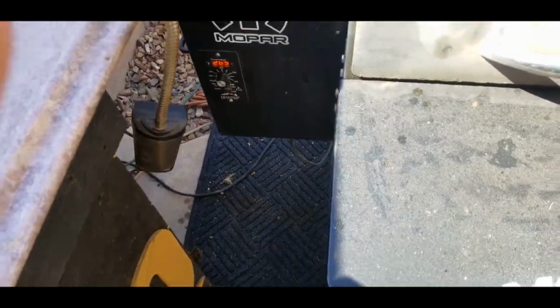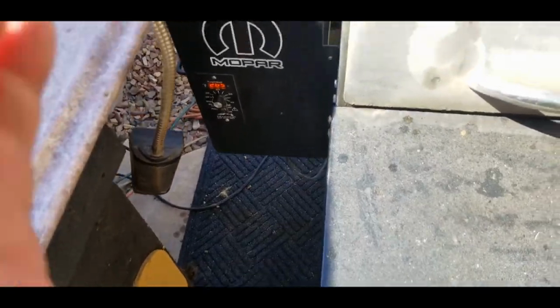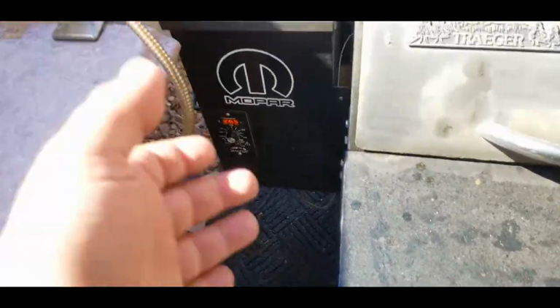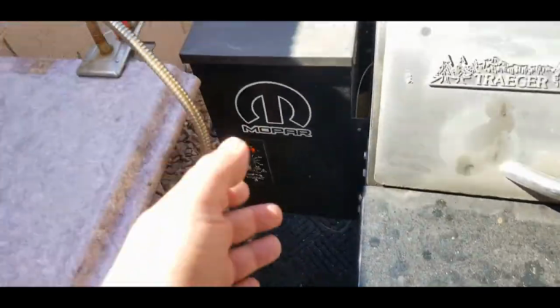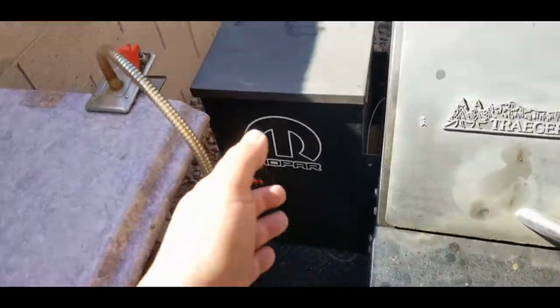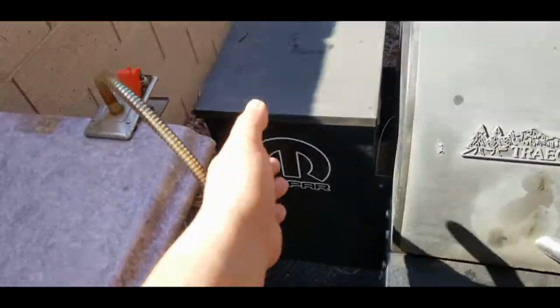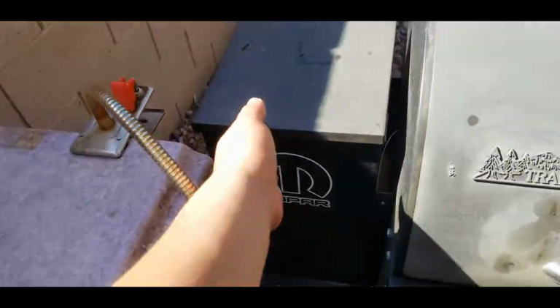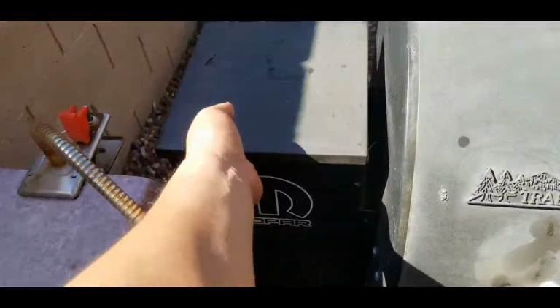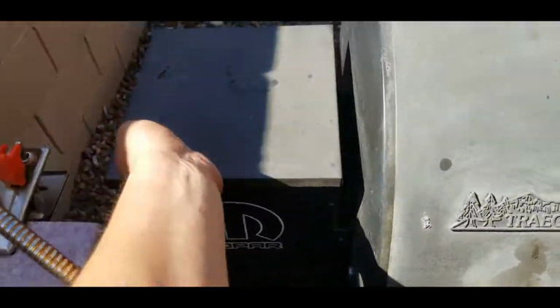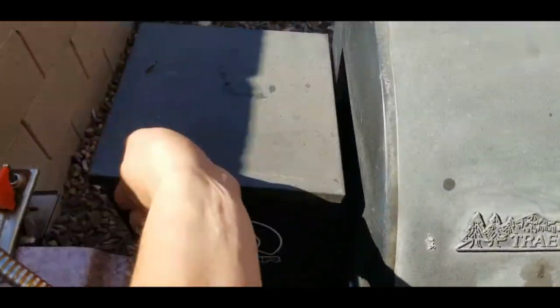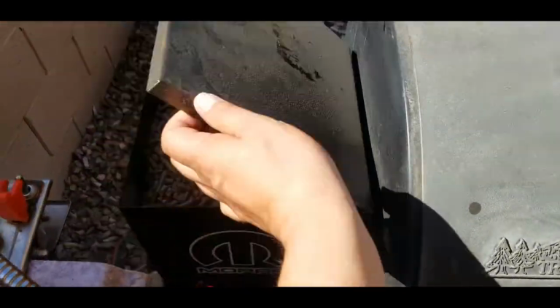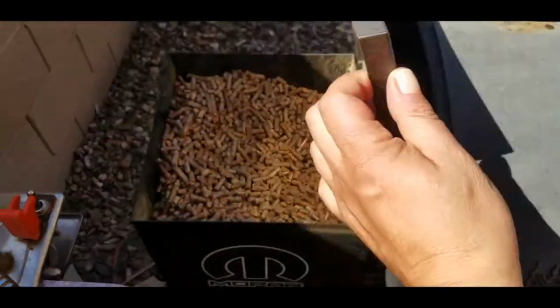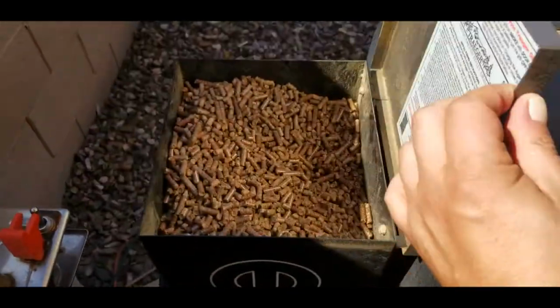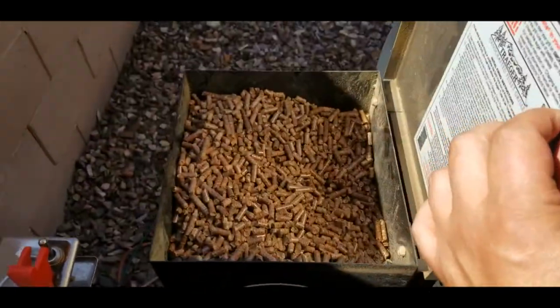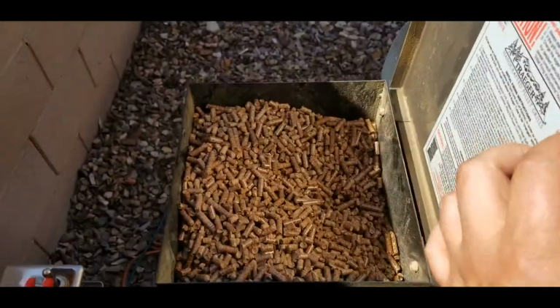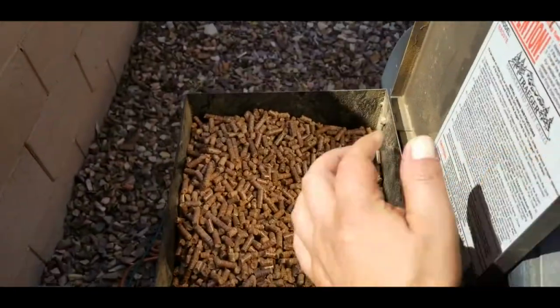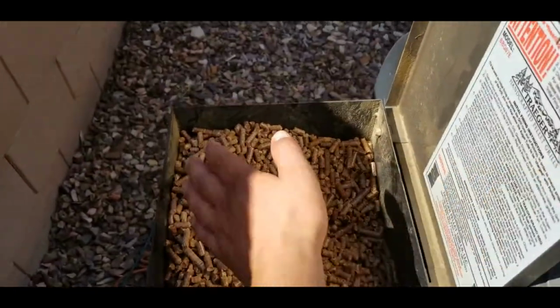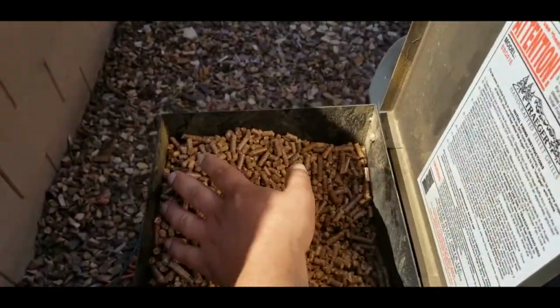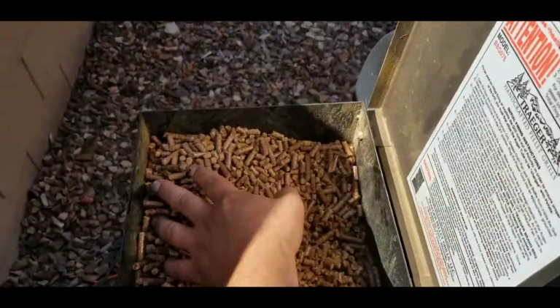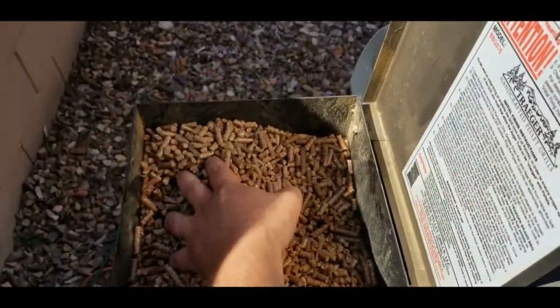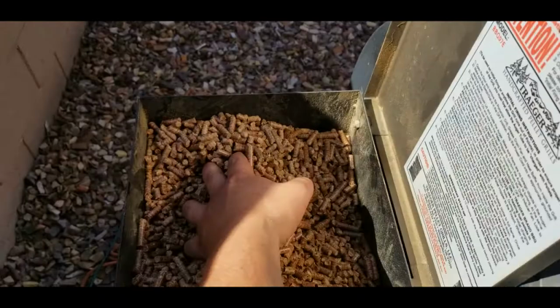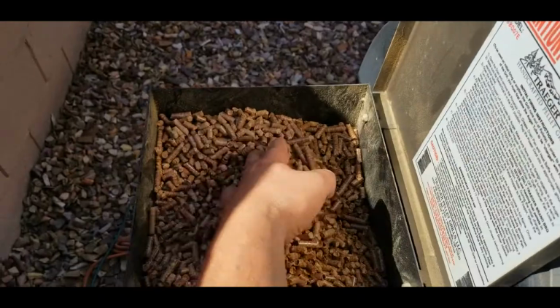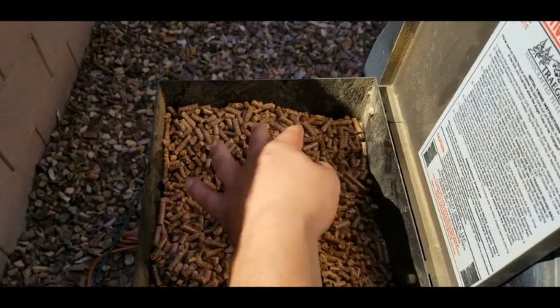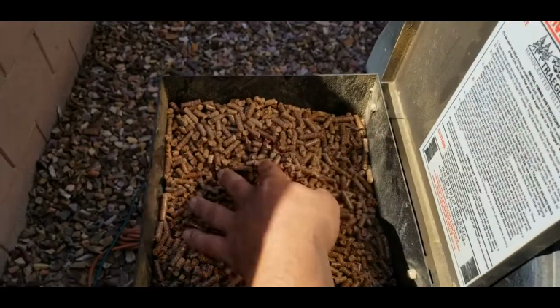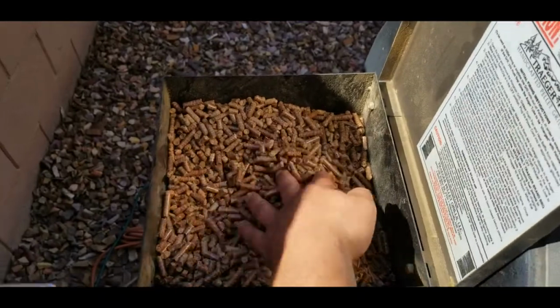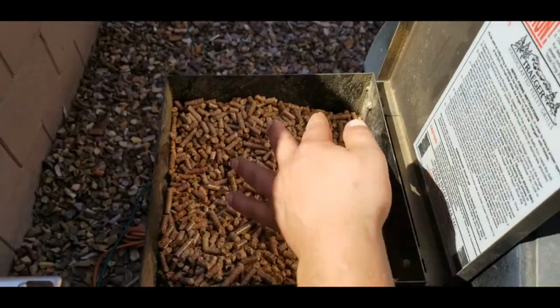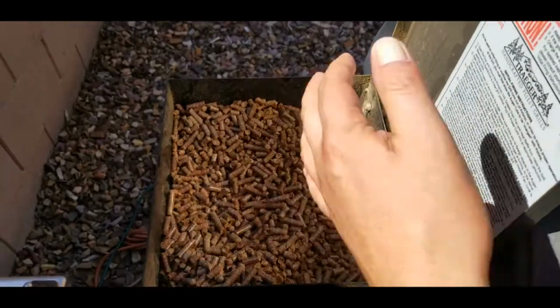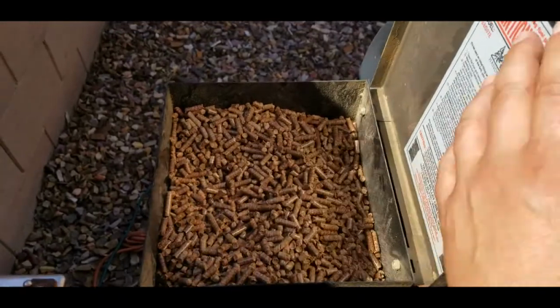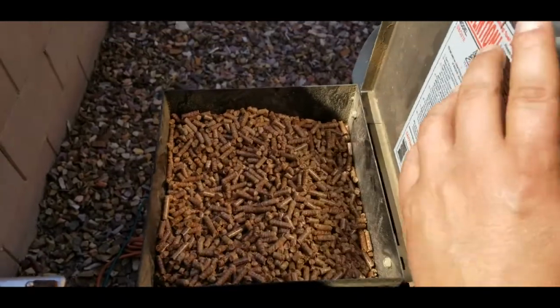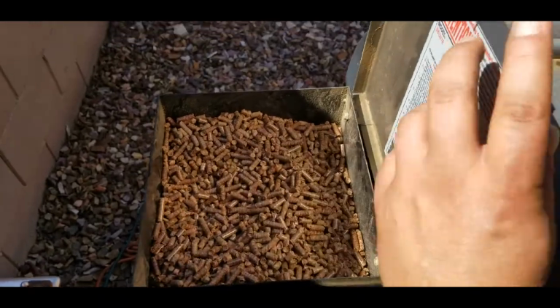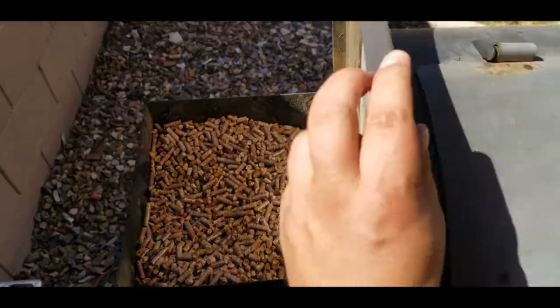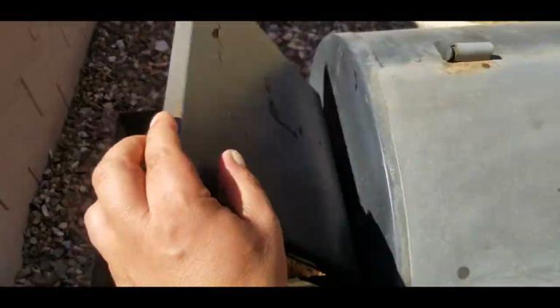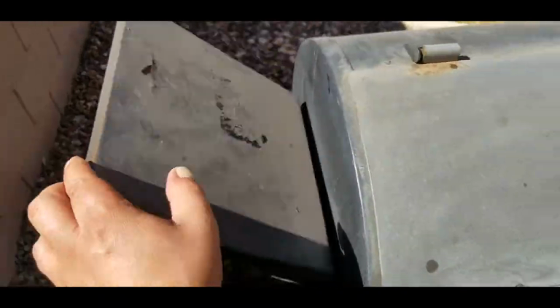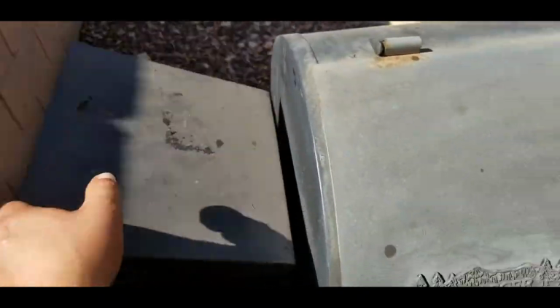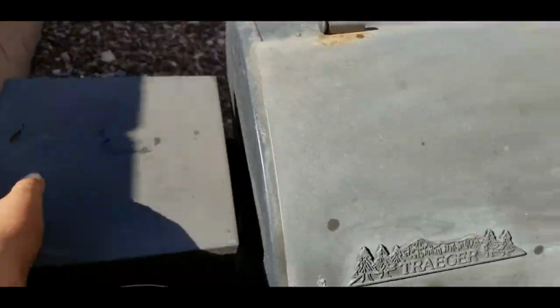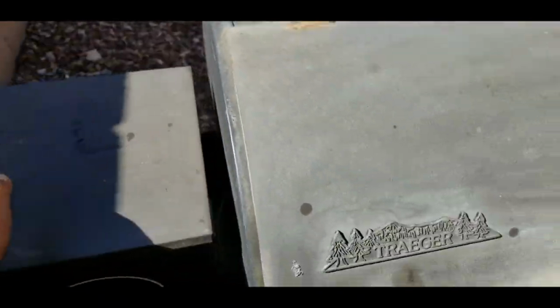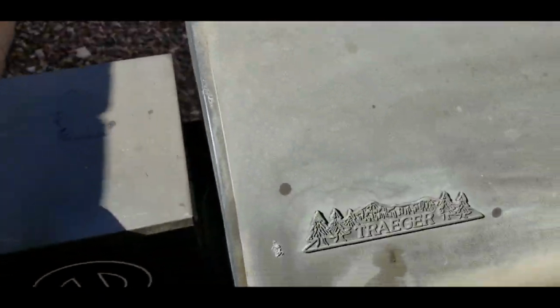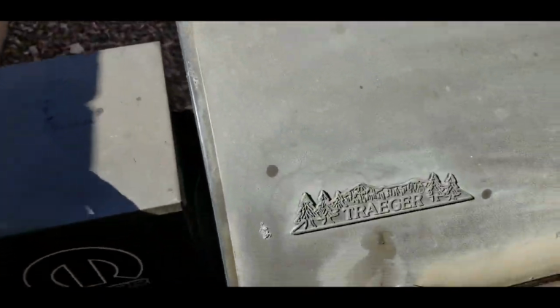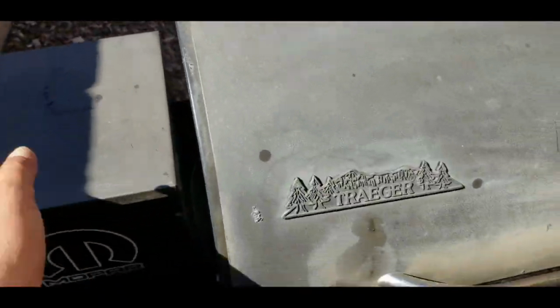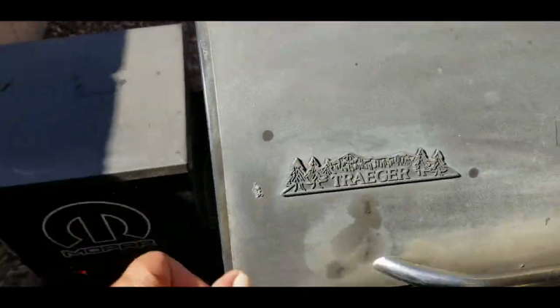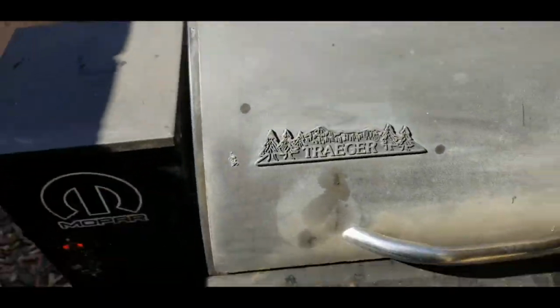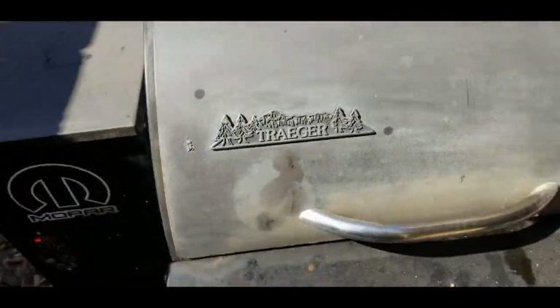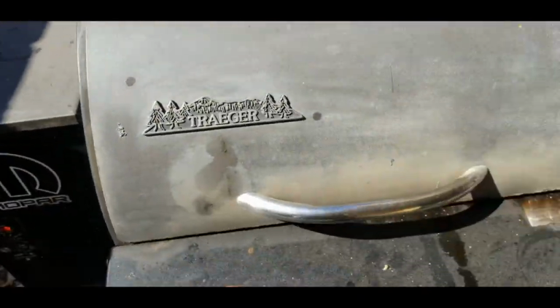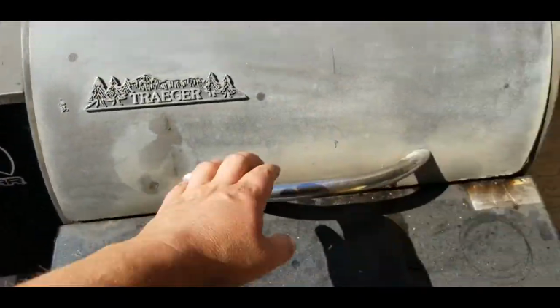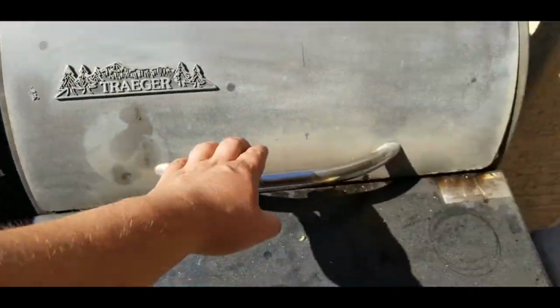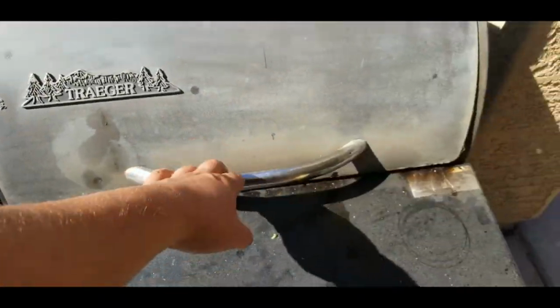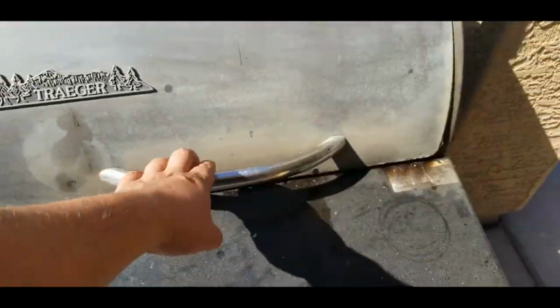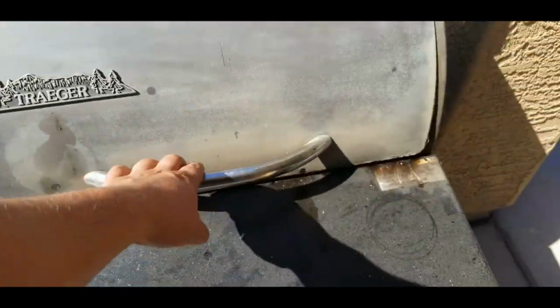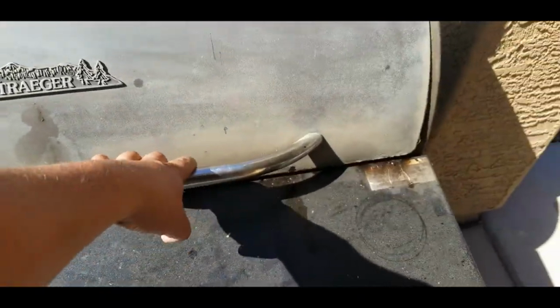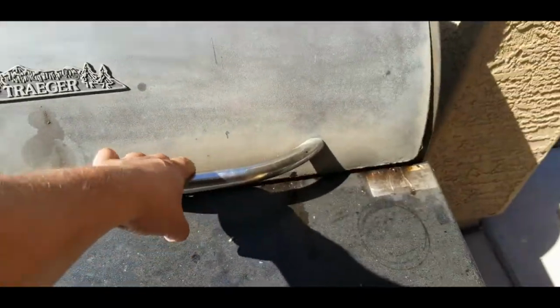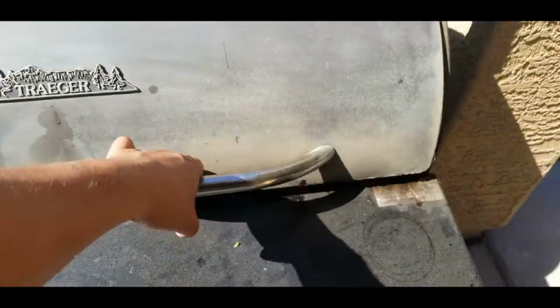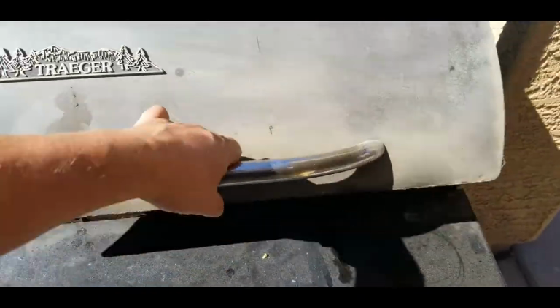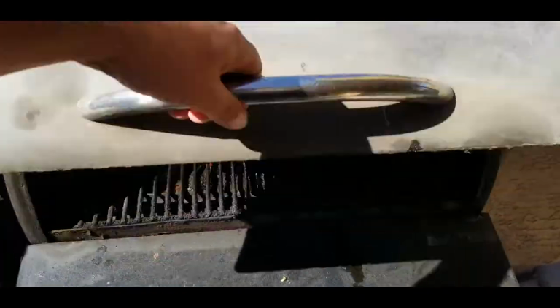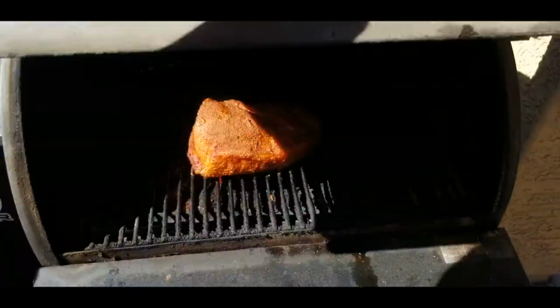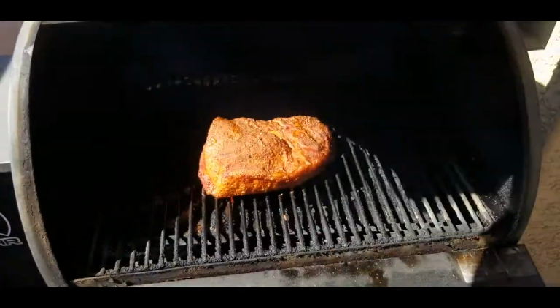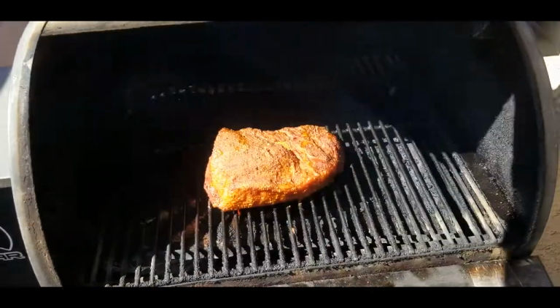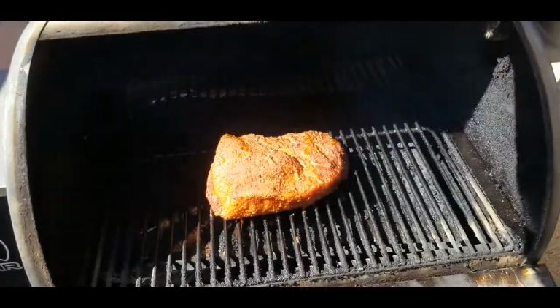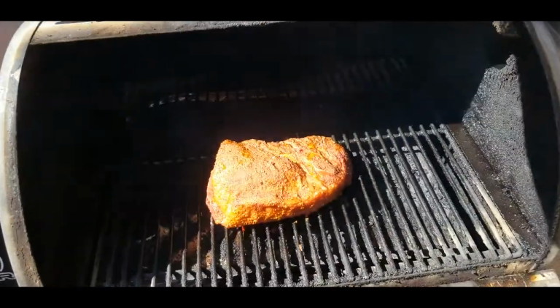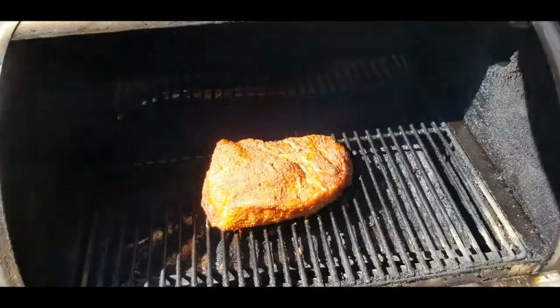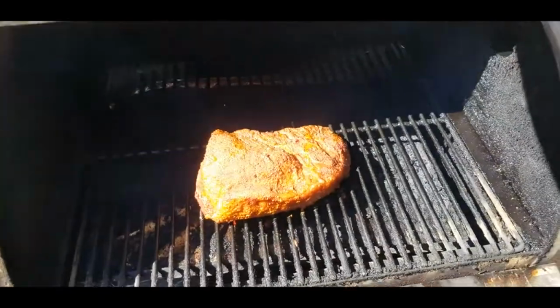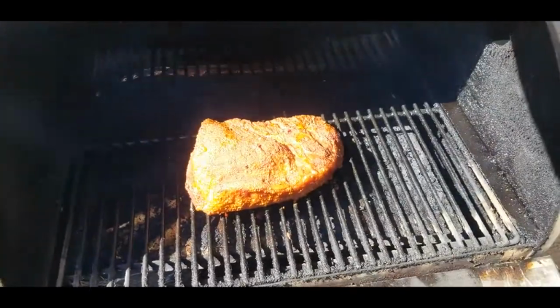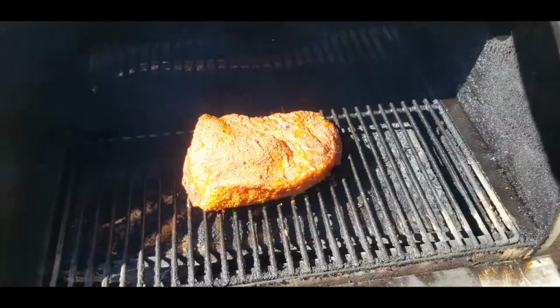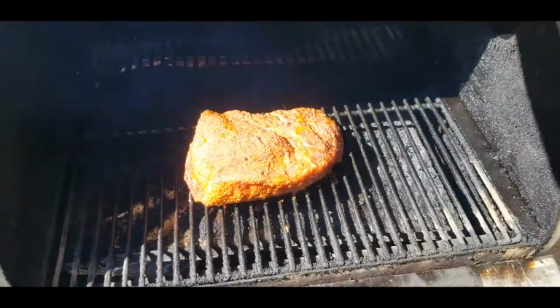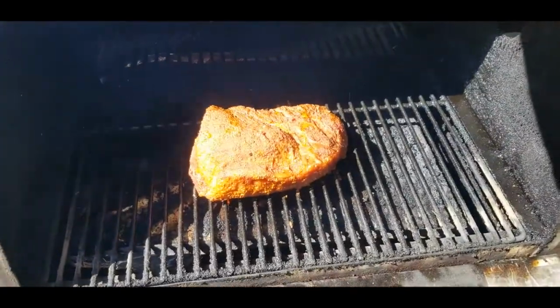Let's check the hopper and see how we're doing on pellets — we're good. Let's go ahead and give this a spritz, it's been on another hour.